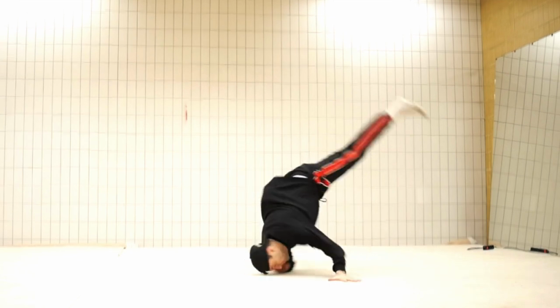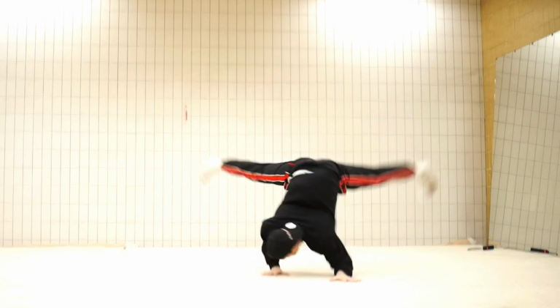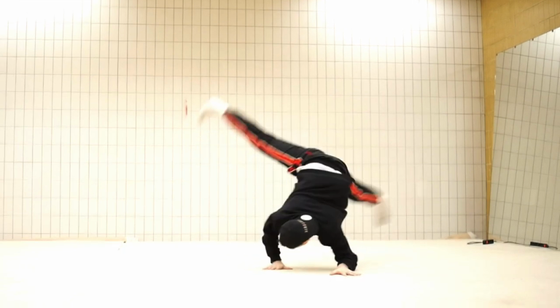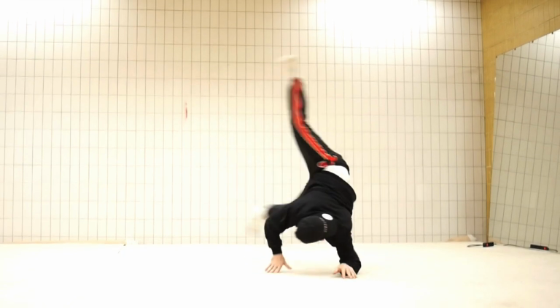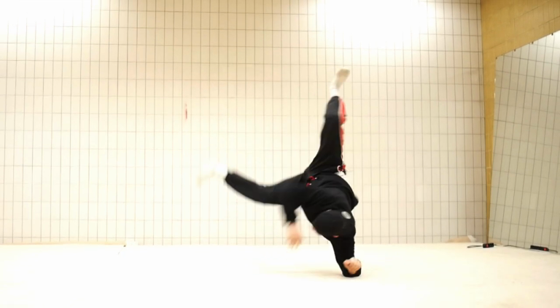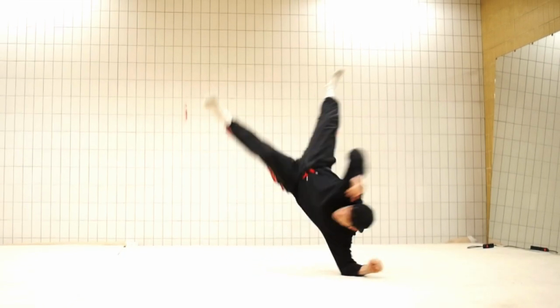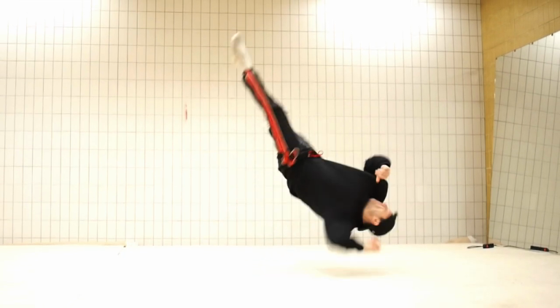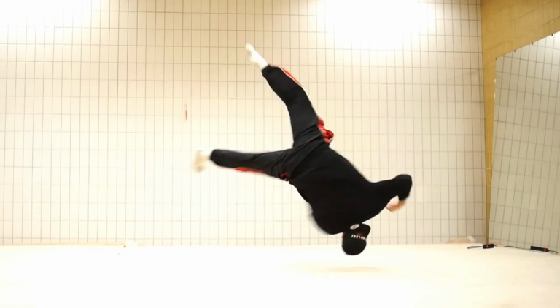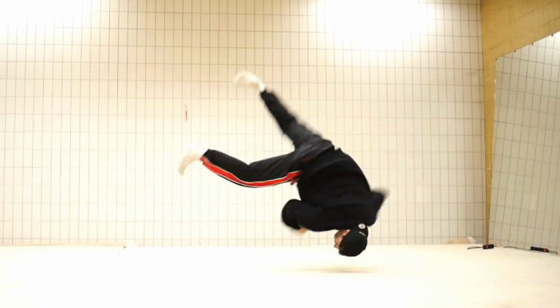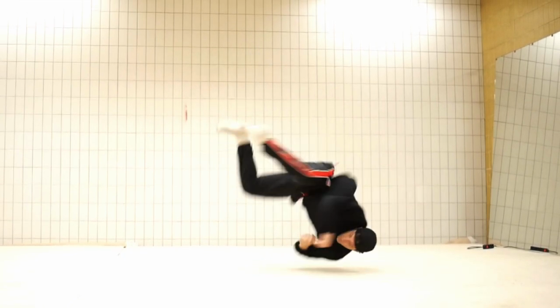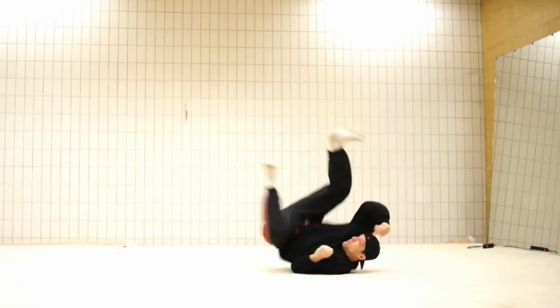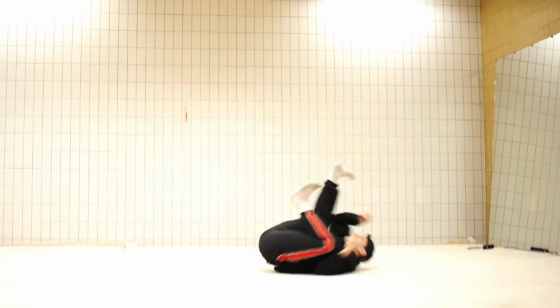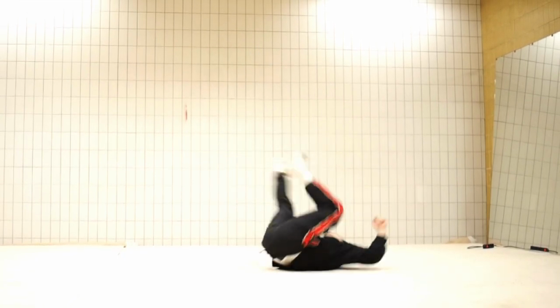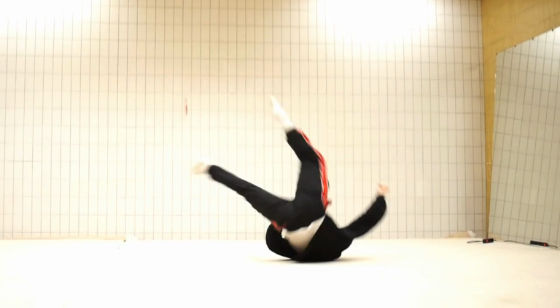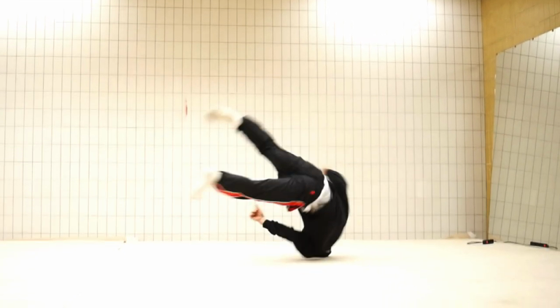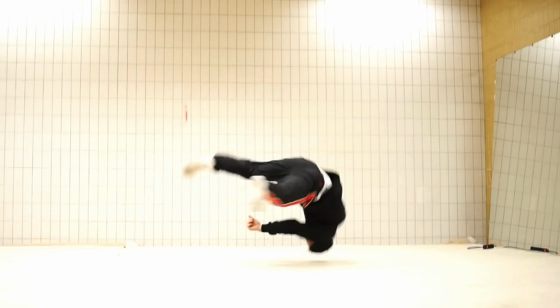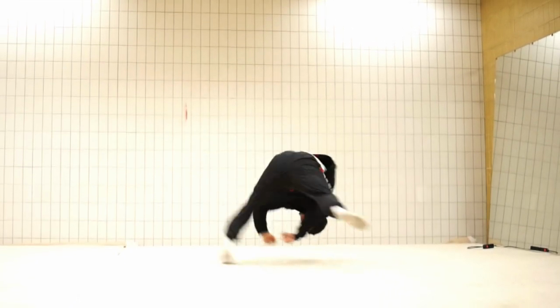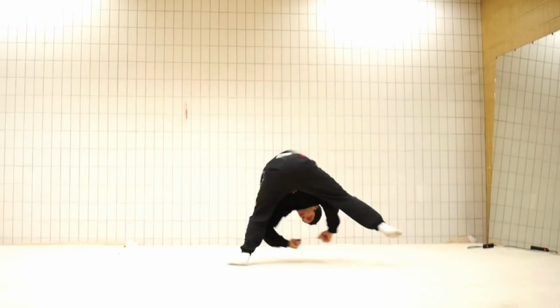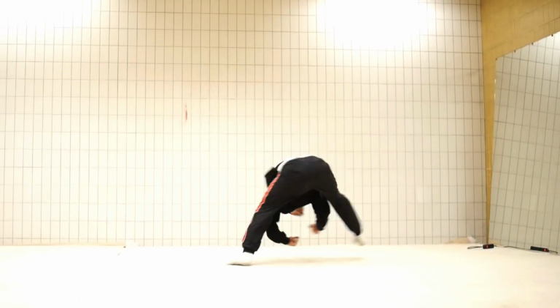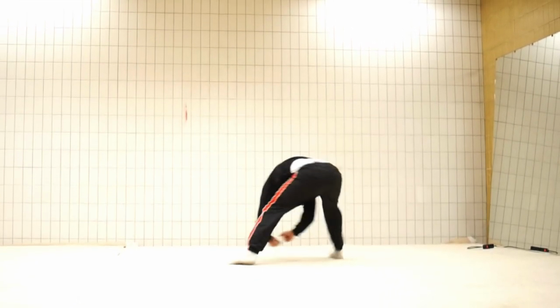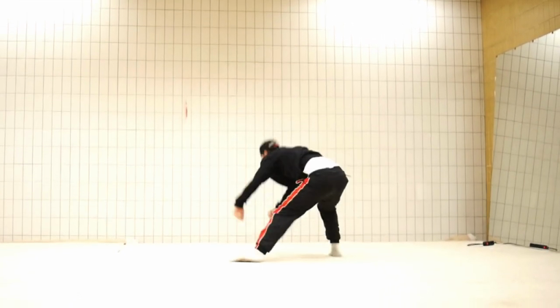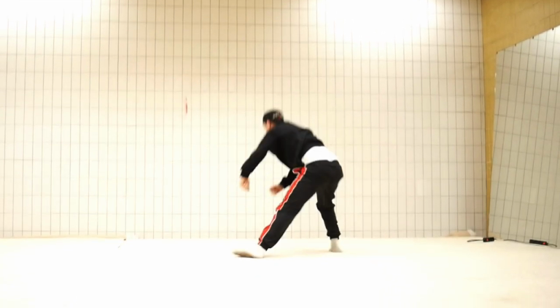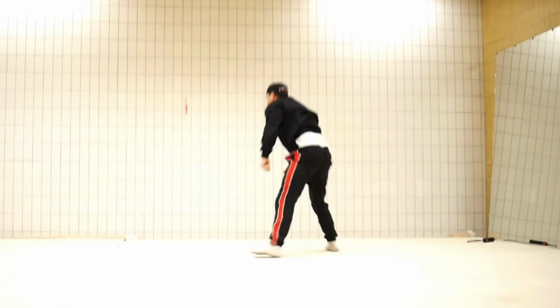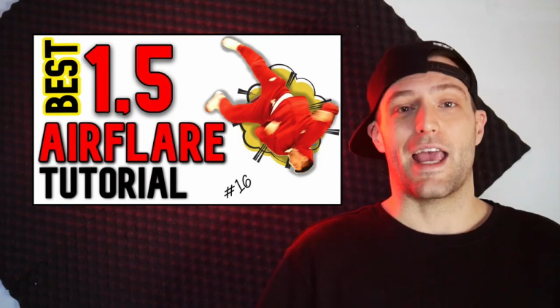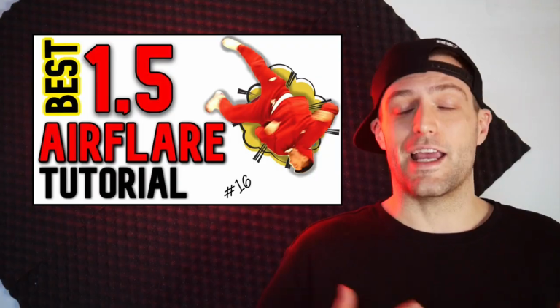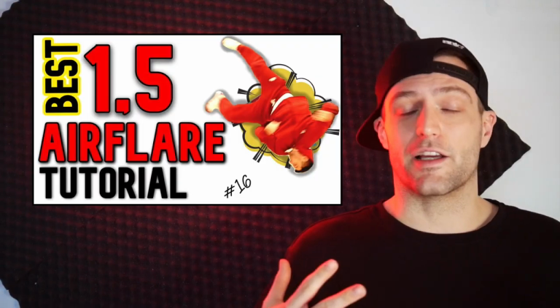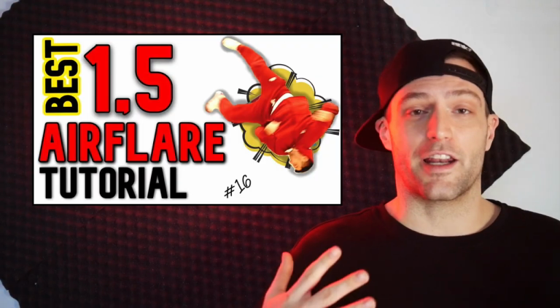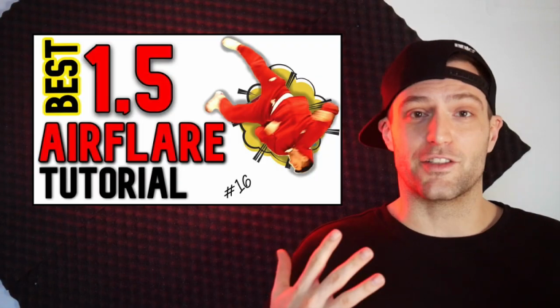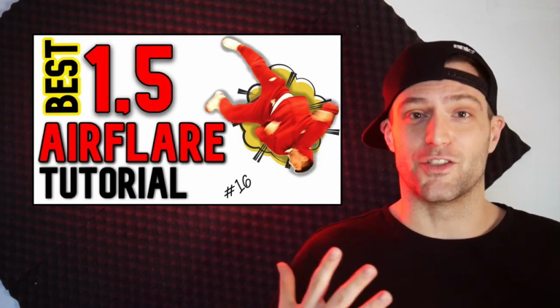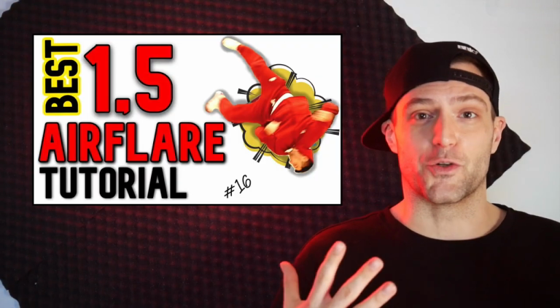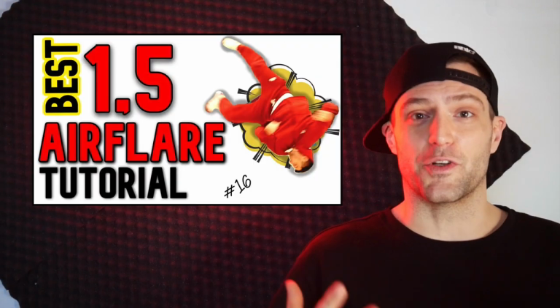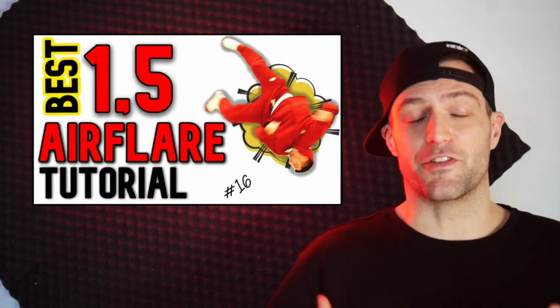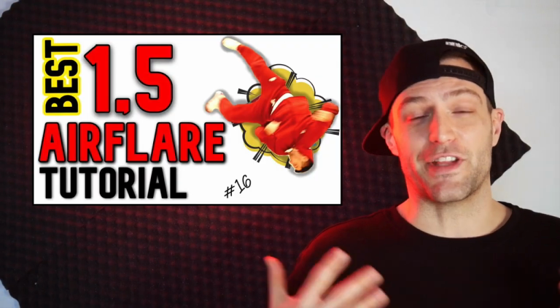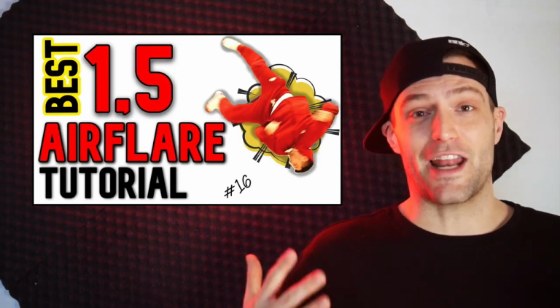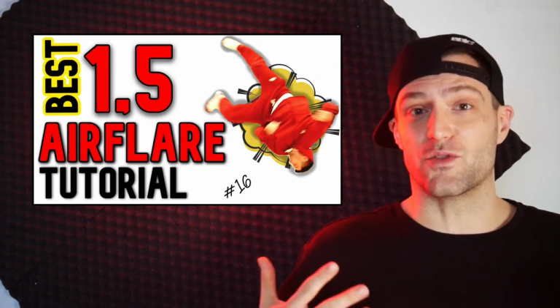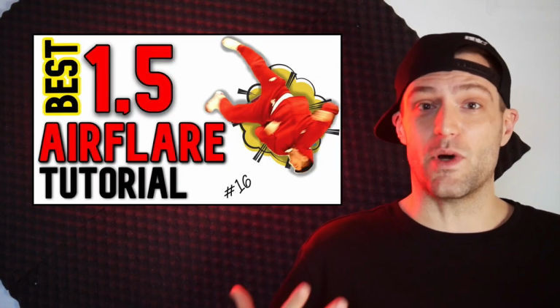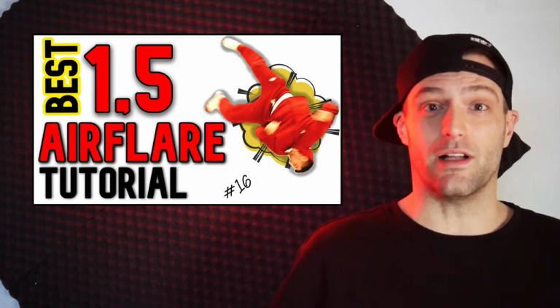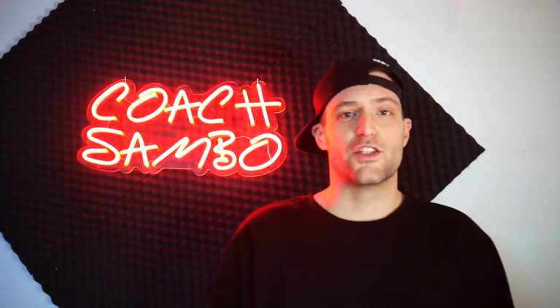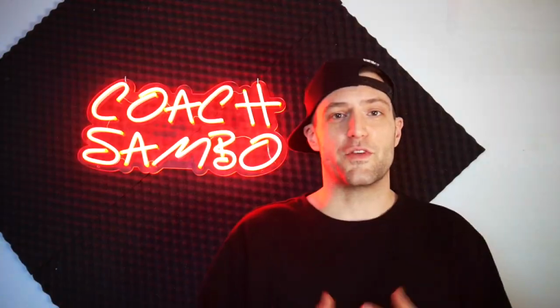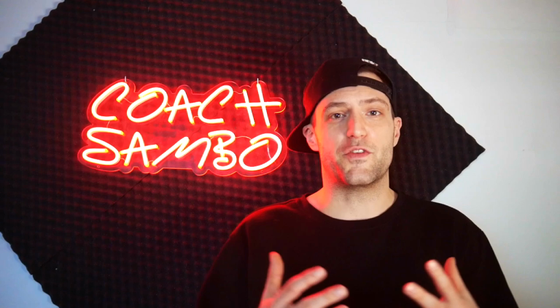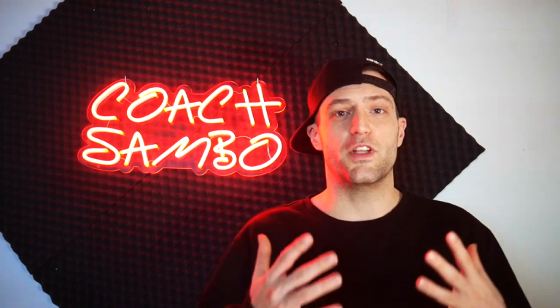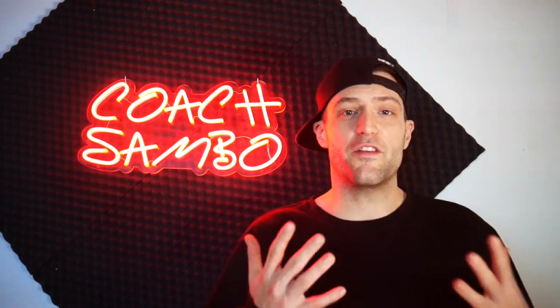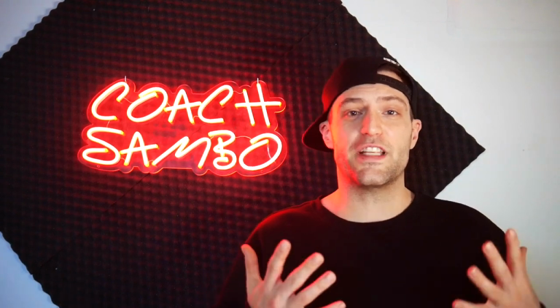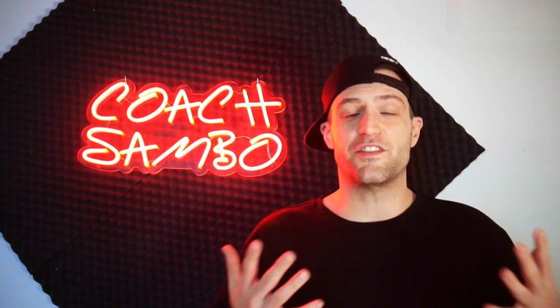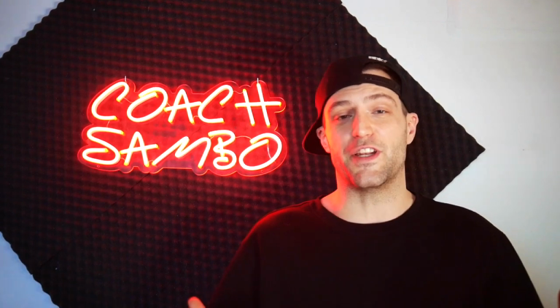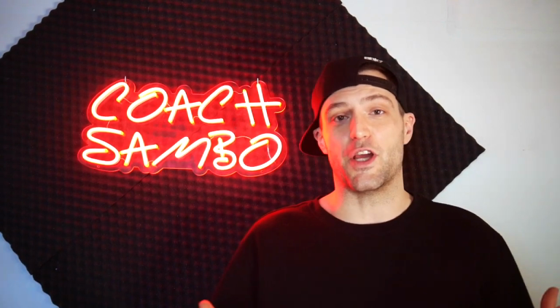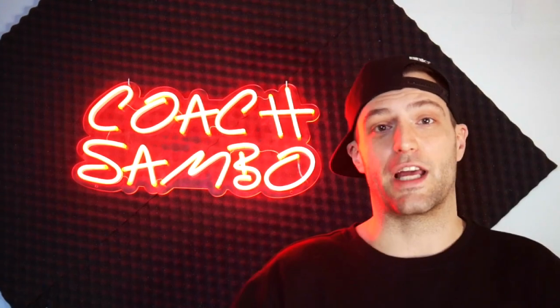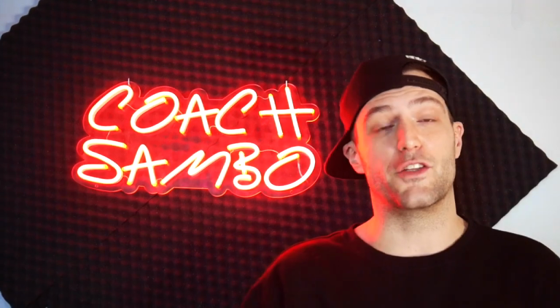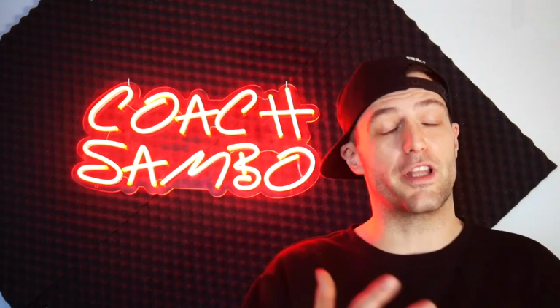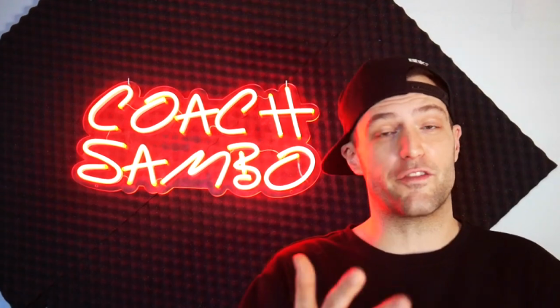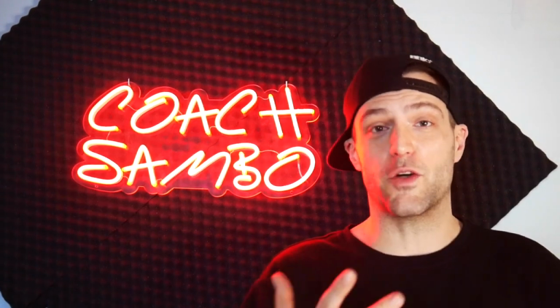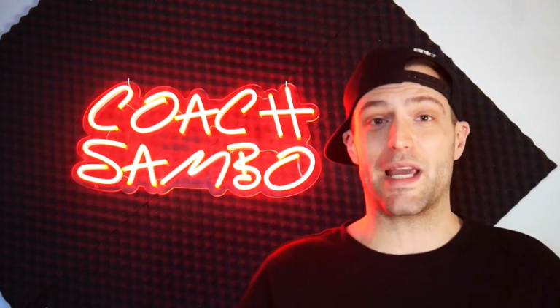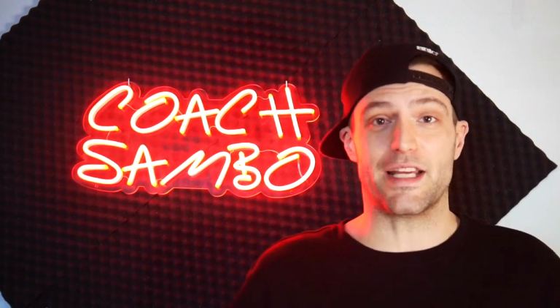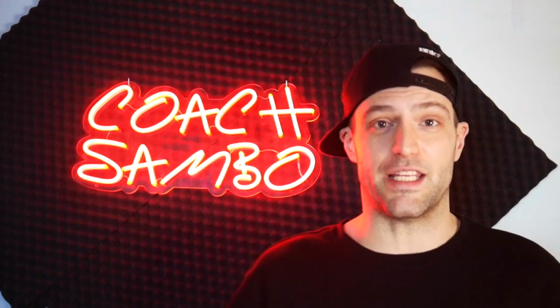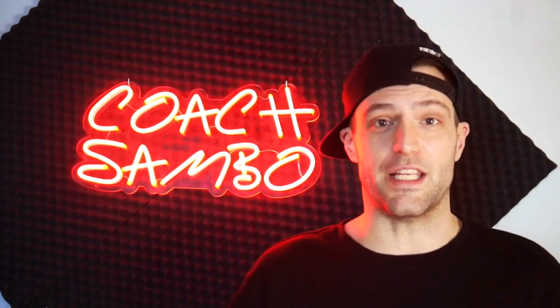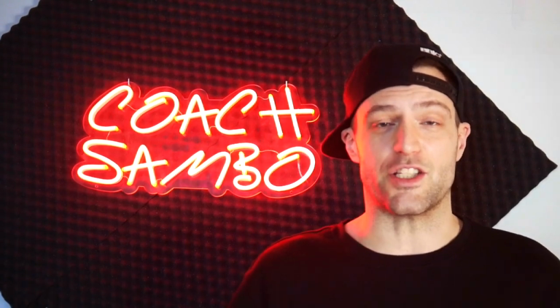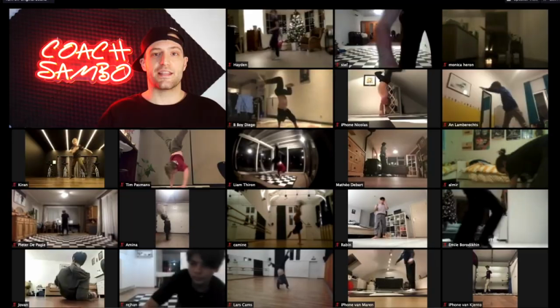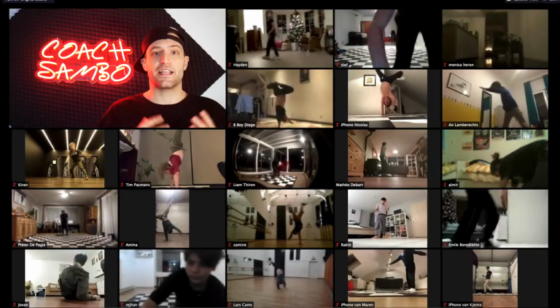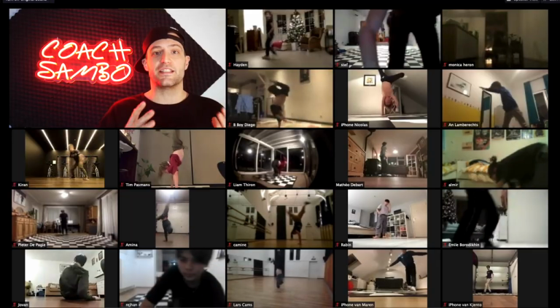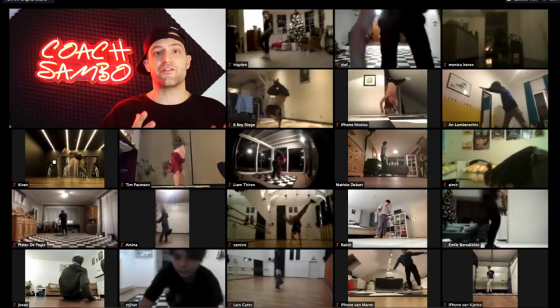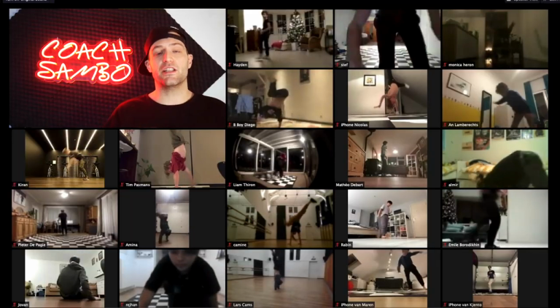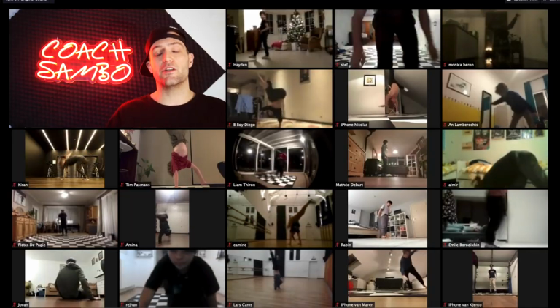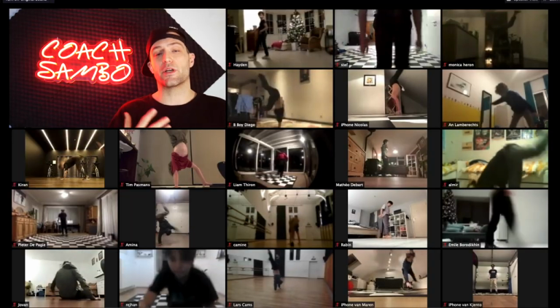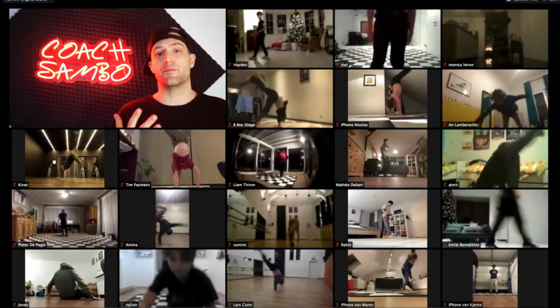Once you get to the point of combining windmill to elbow air flare, you might as well try the windmill to the one-and-a-half elbow air flare — and I've got a tutorial for that as well.